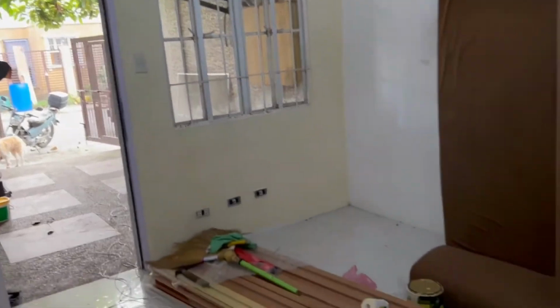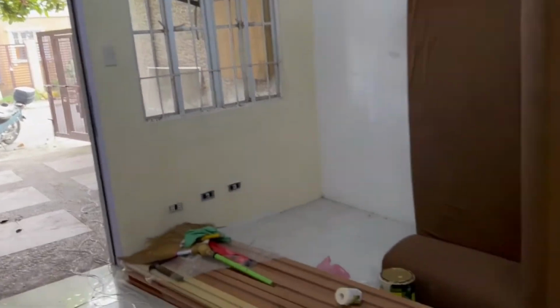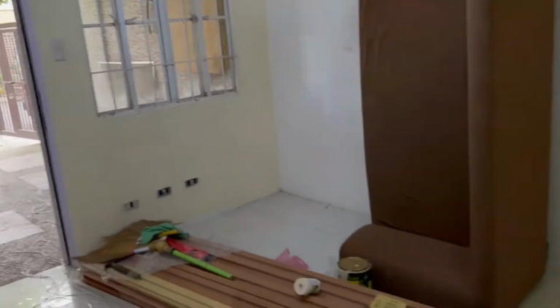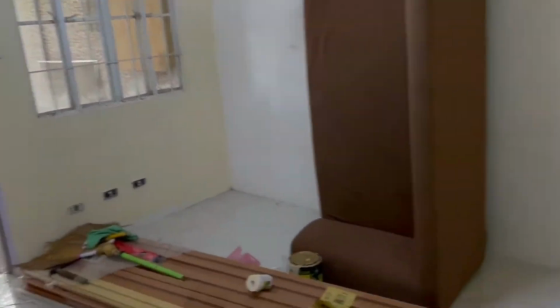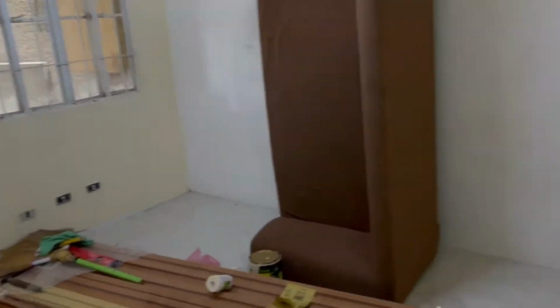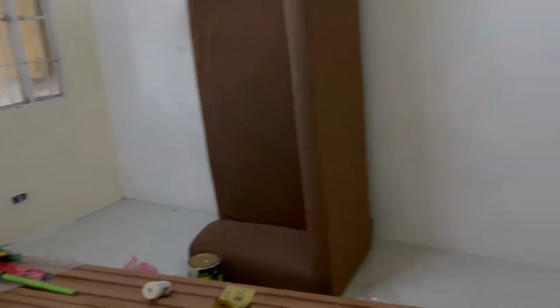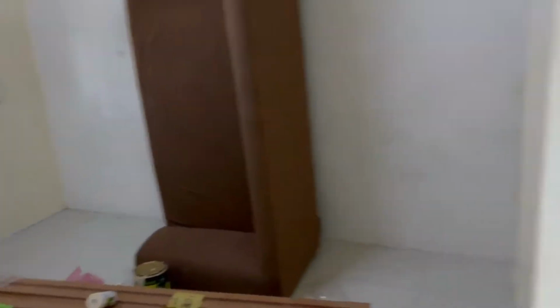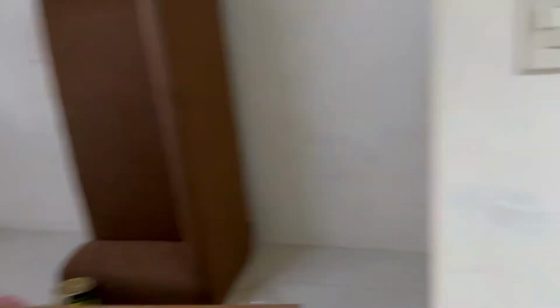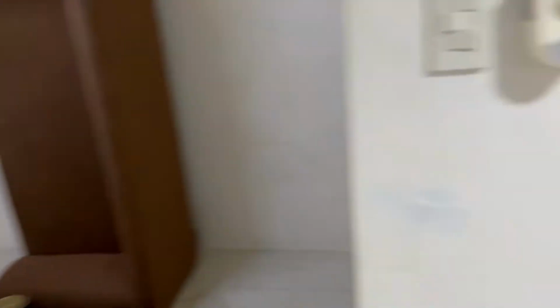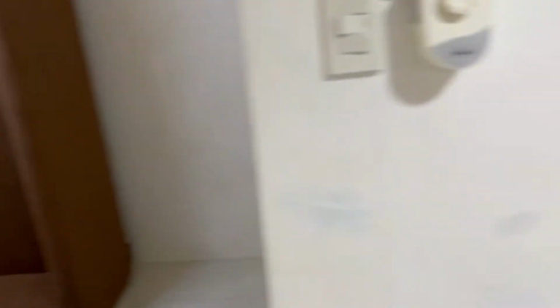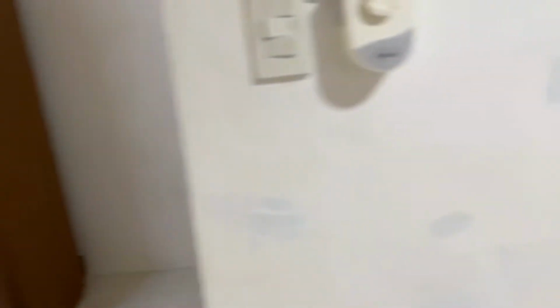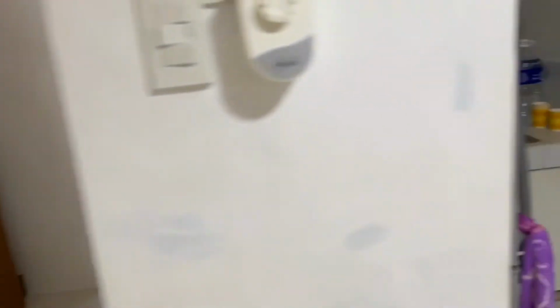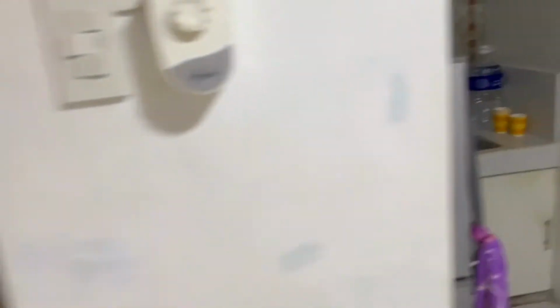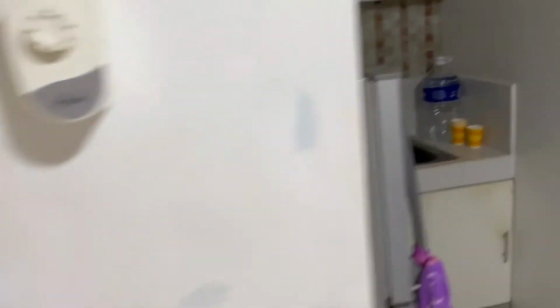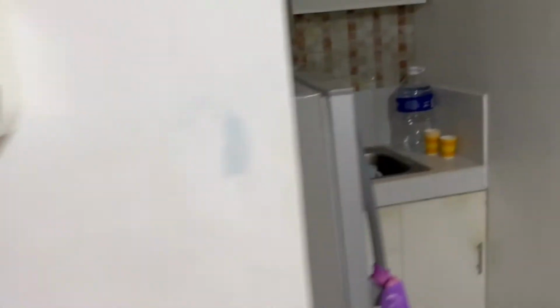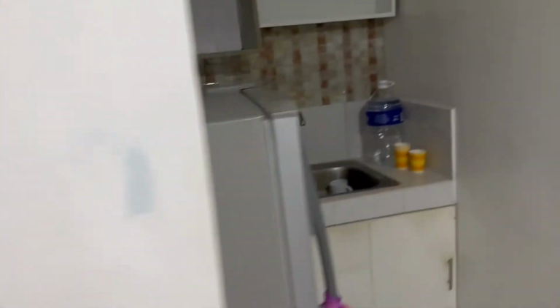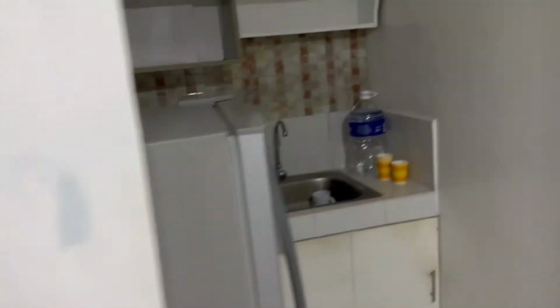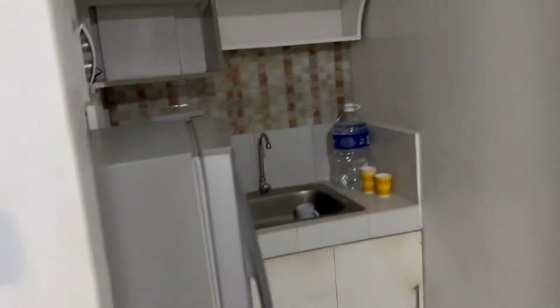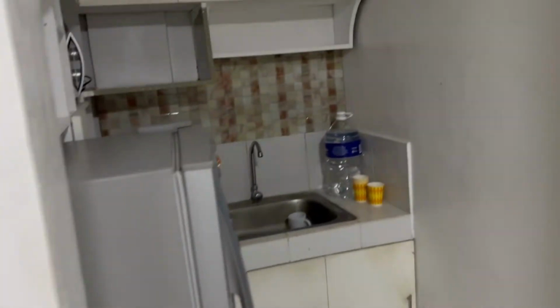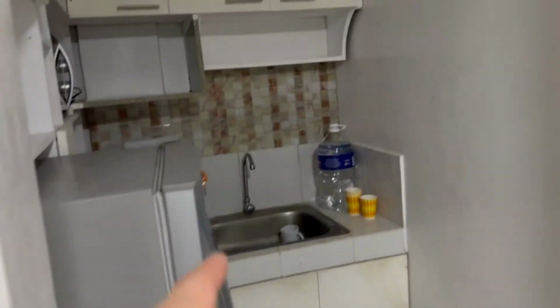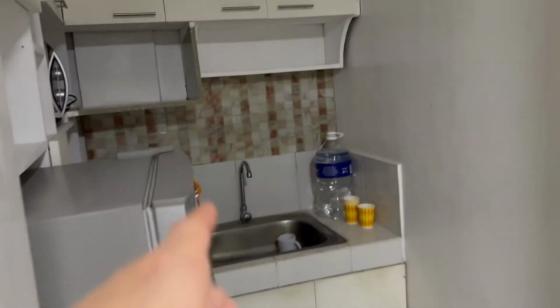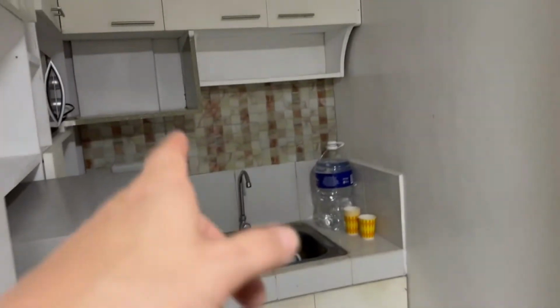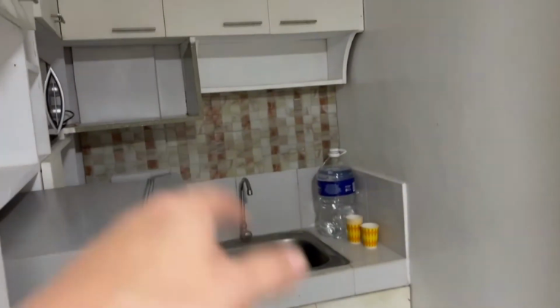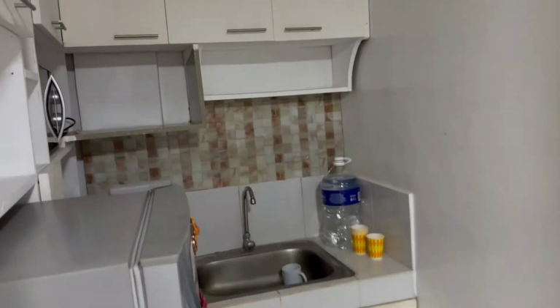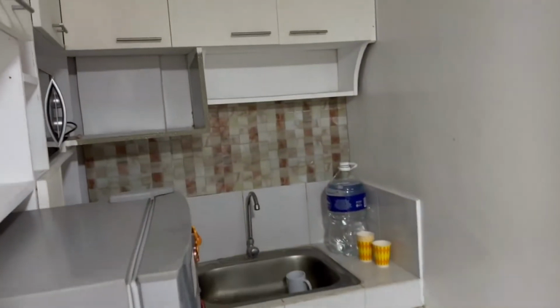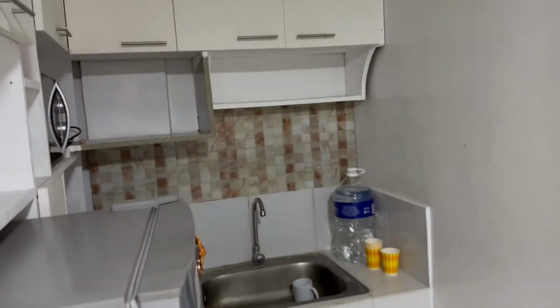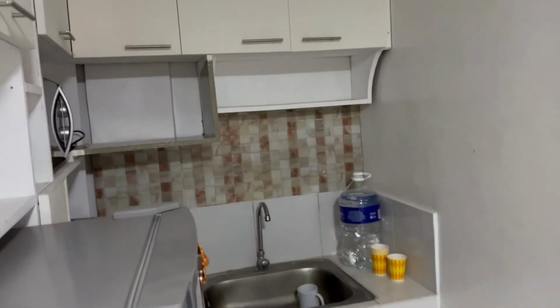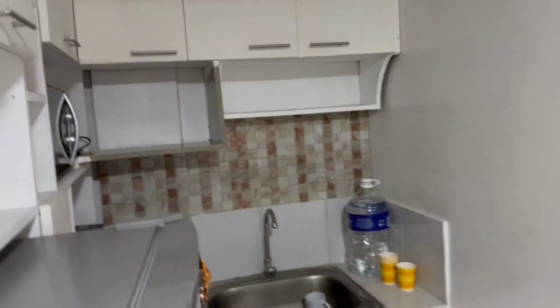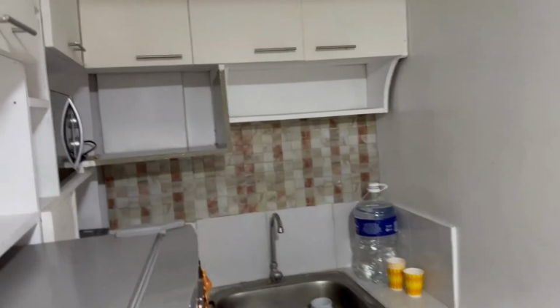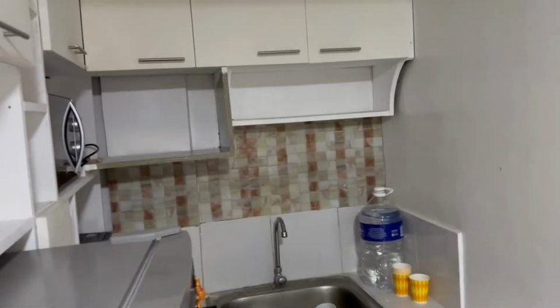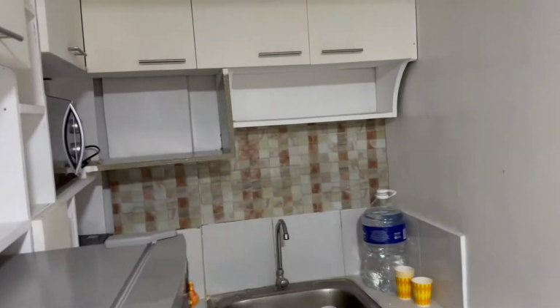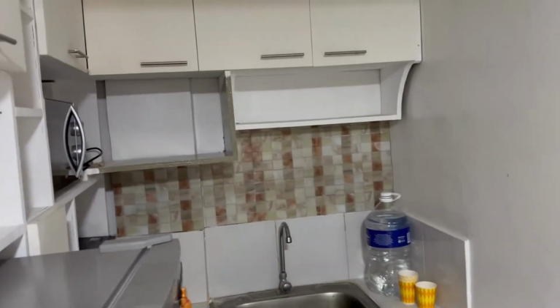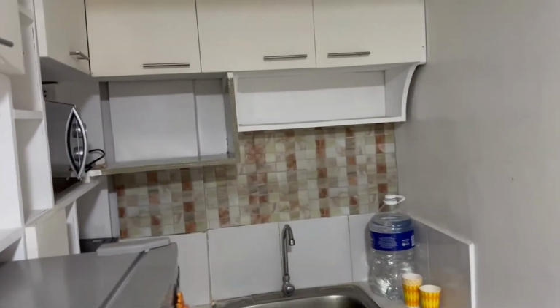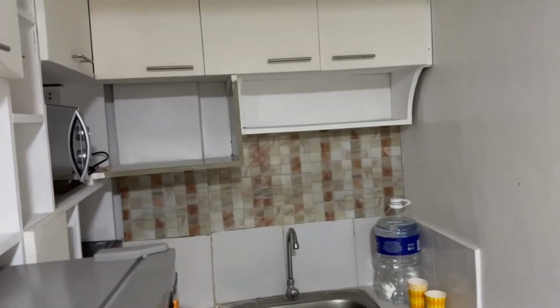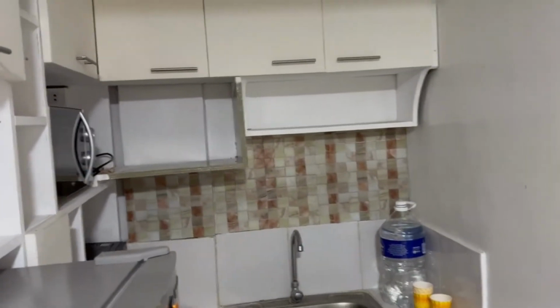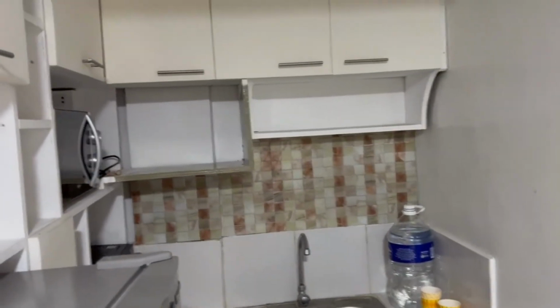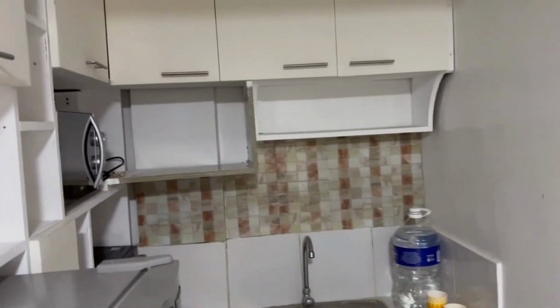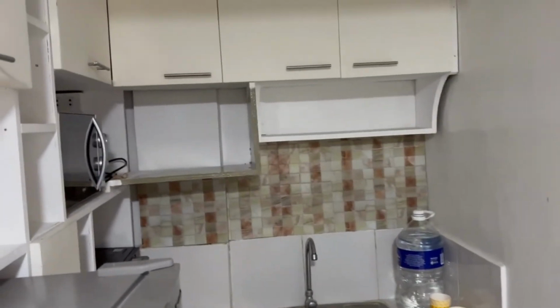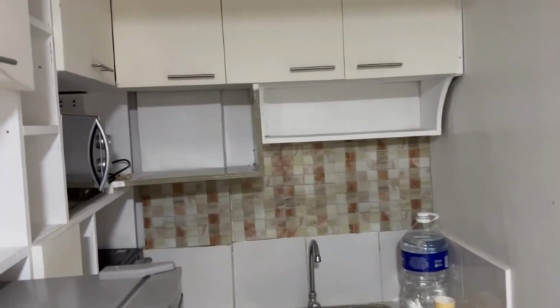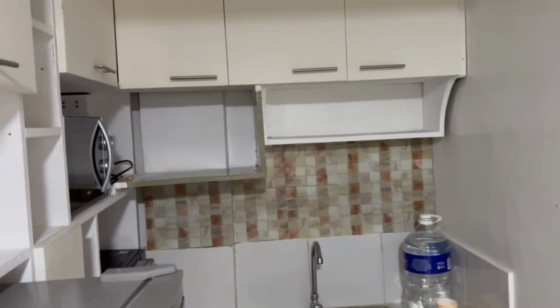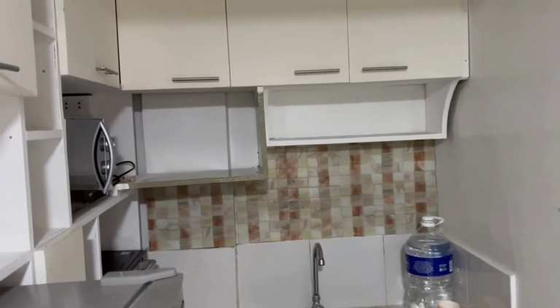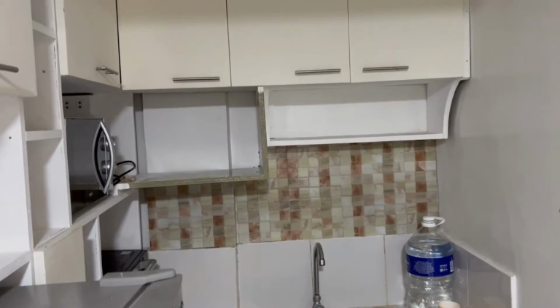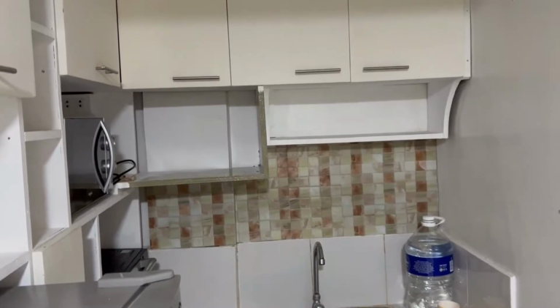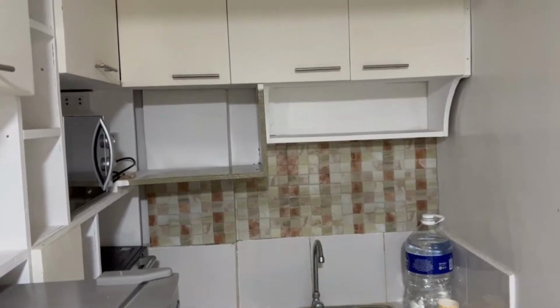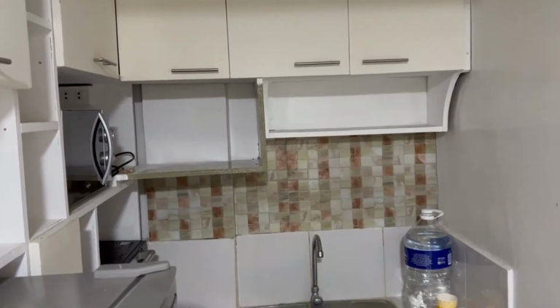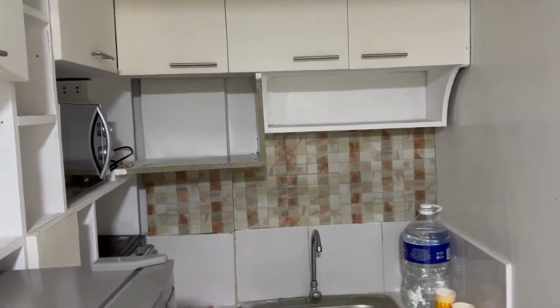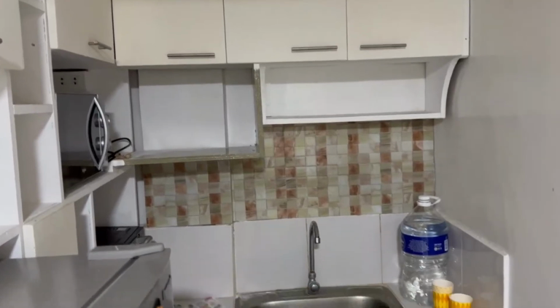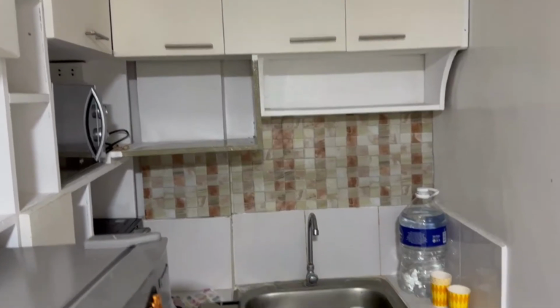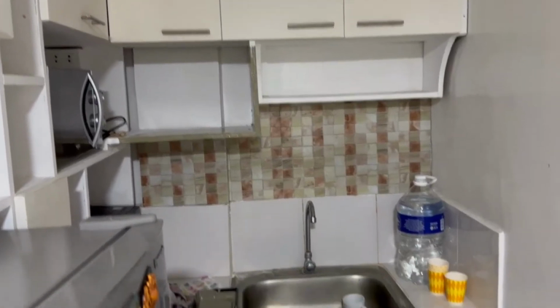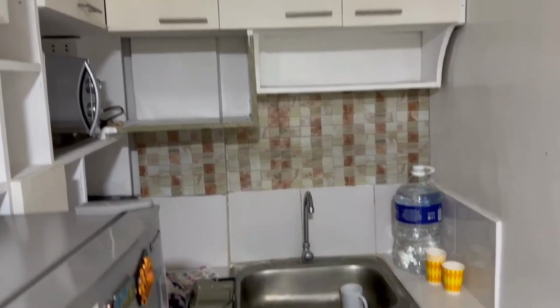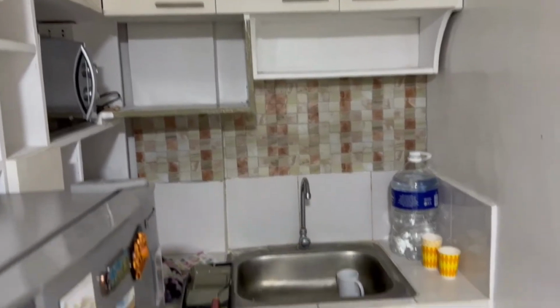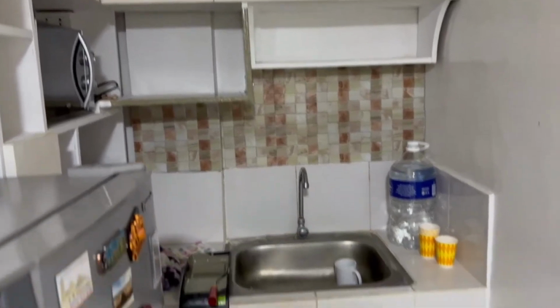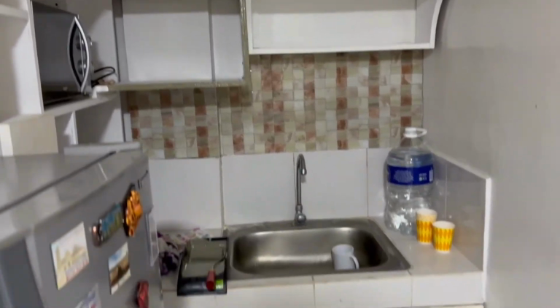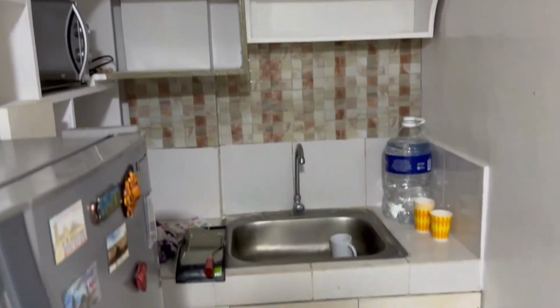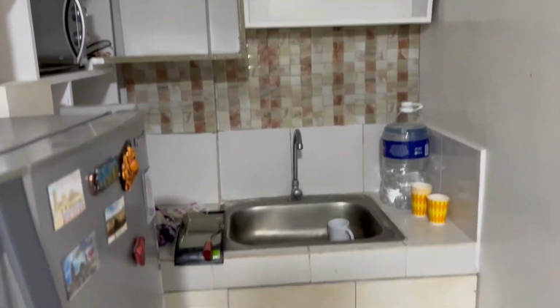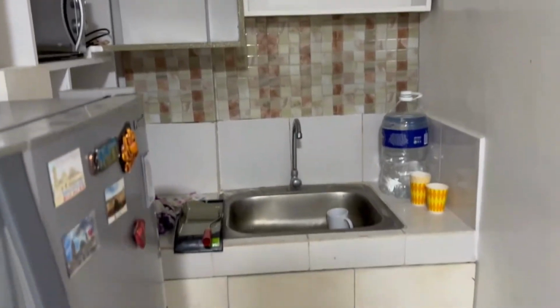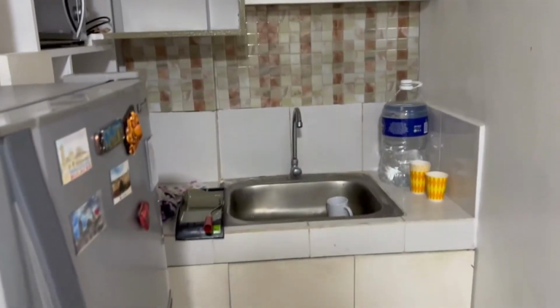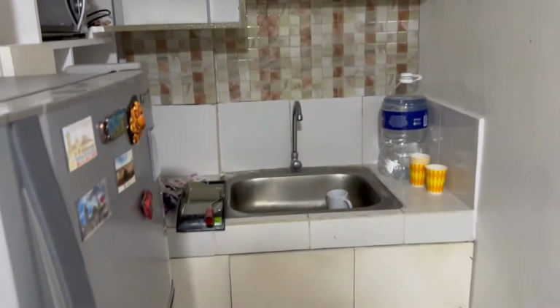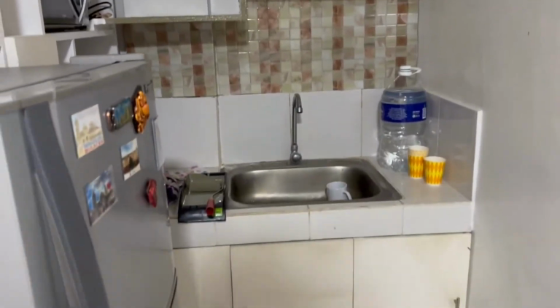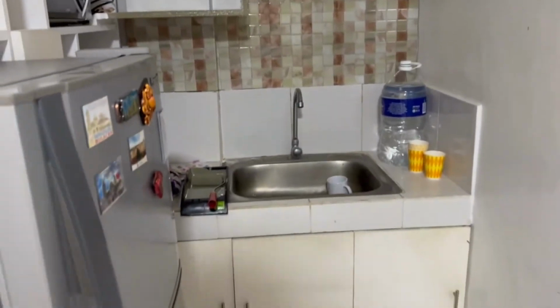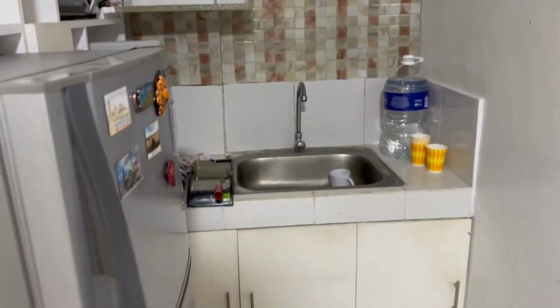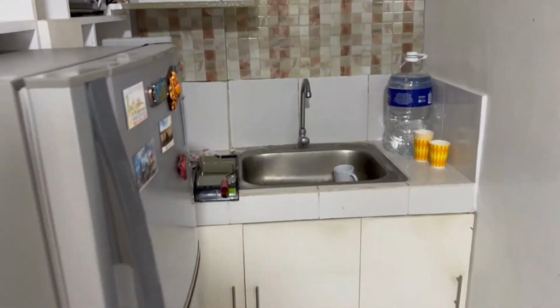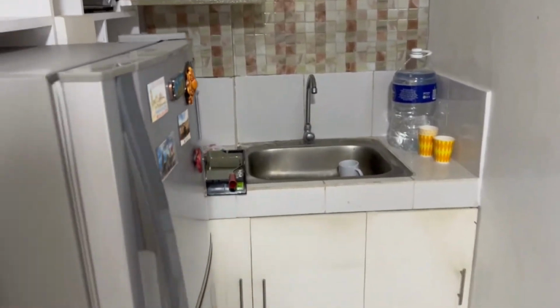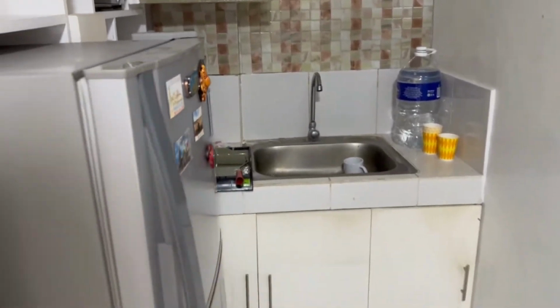I'm gonna be painting the kitchen green to make it look nice.